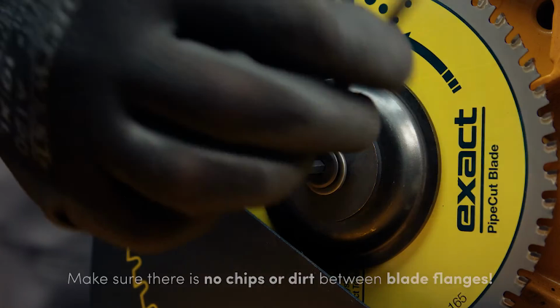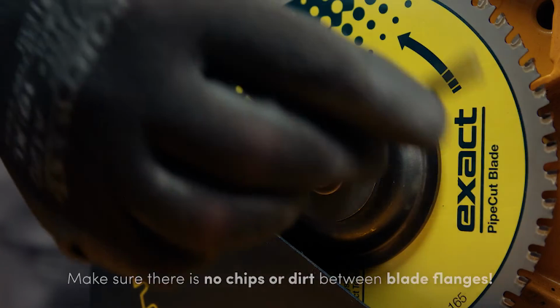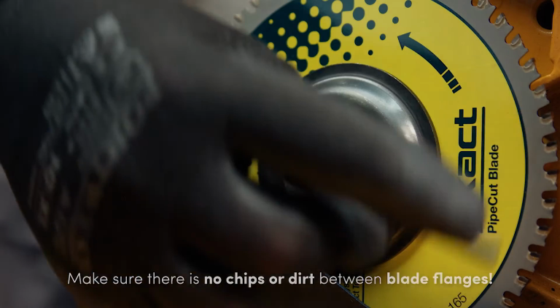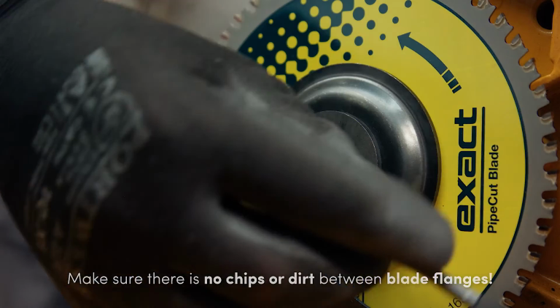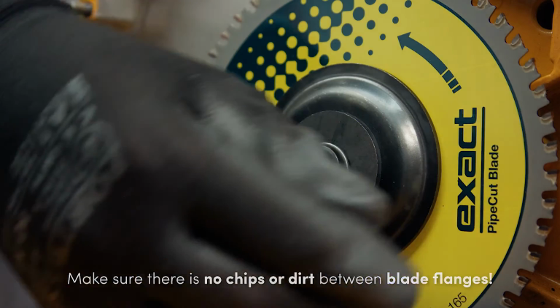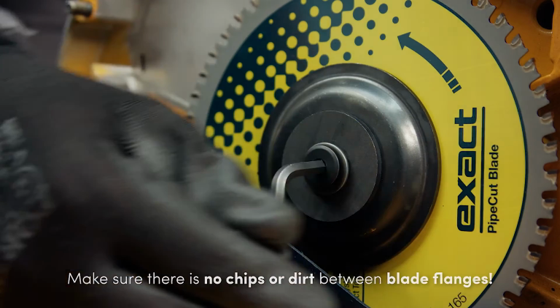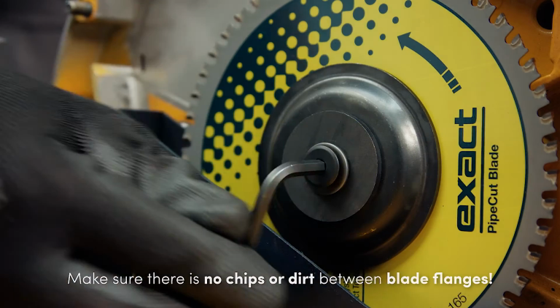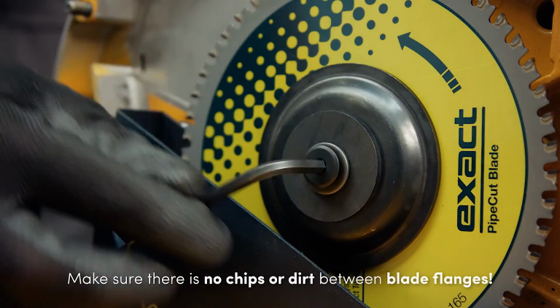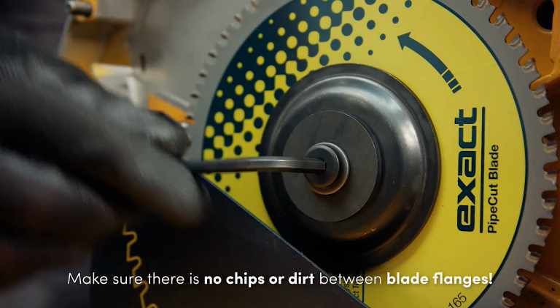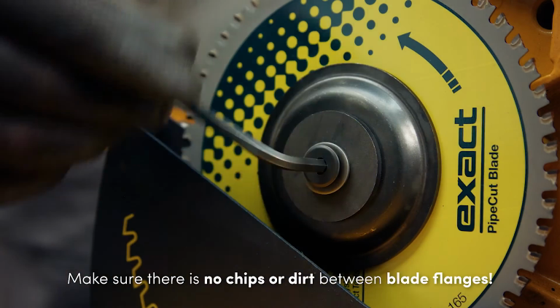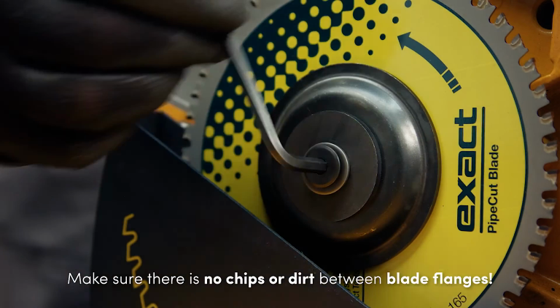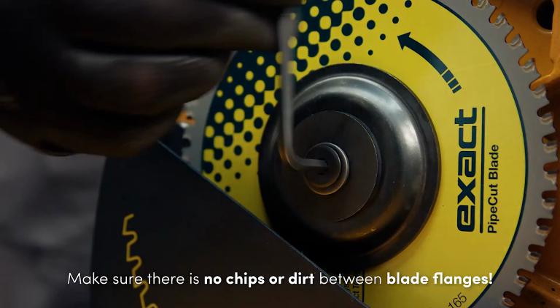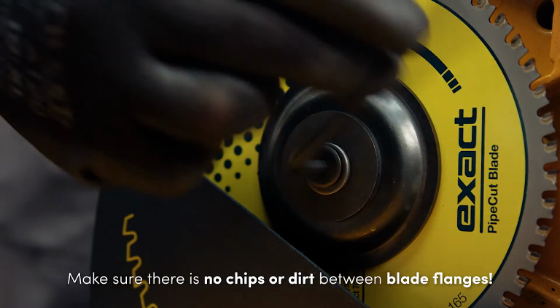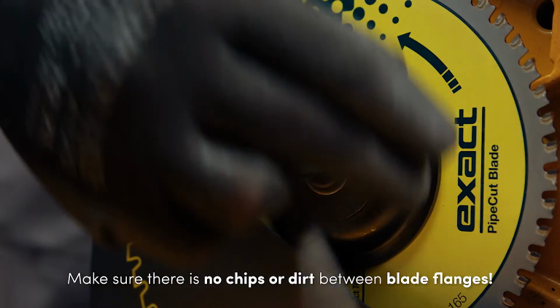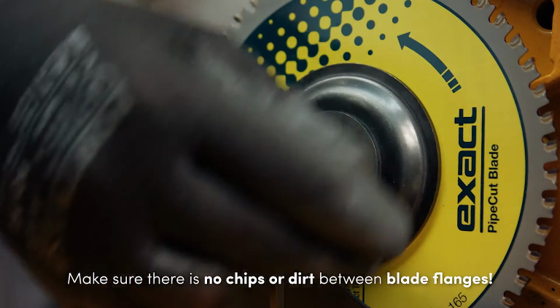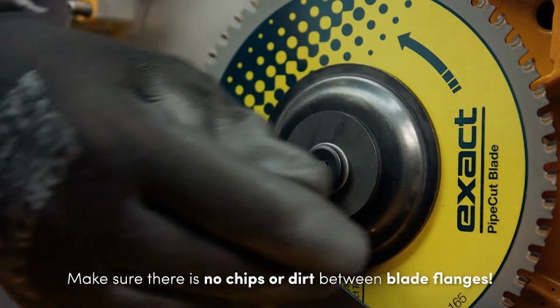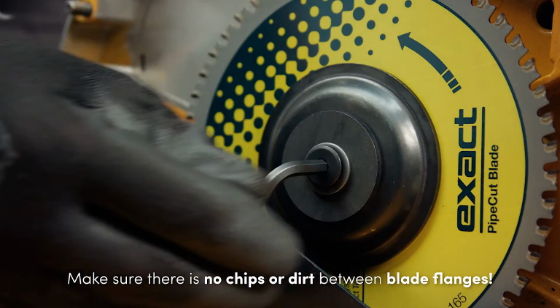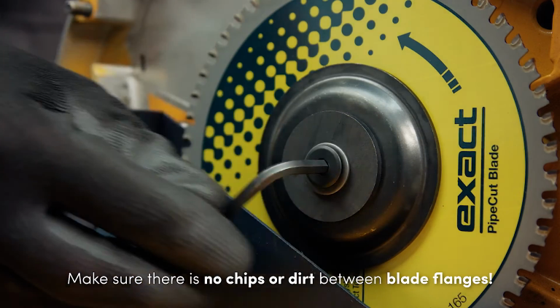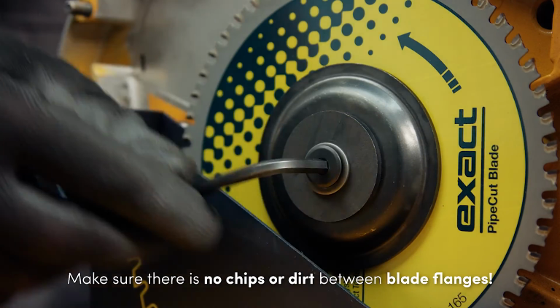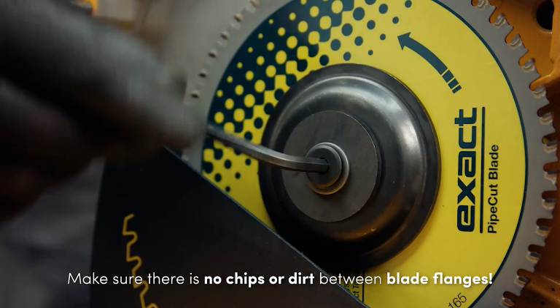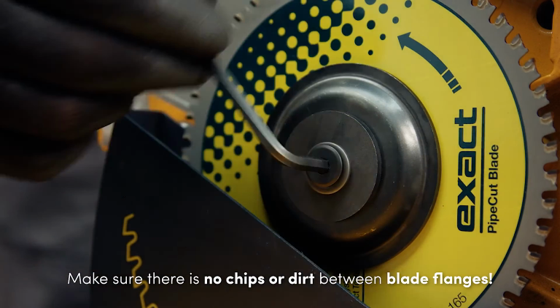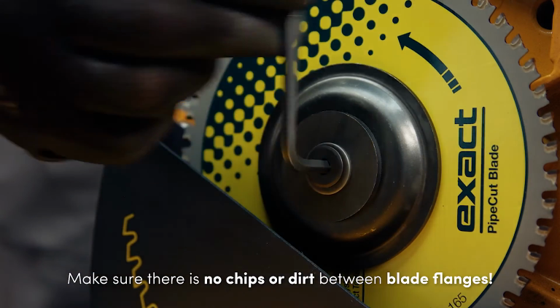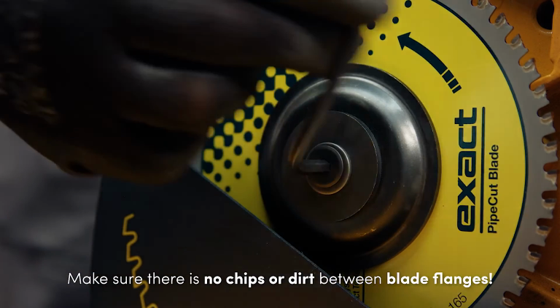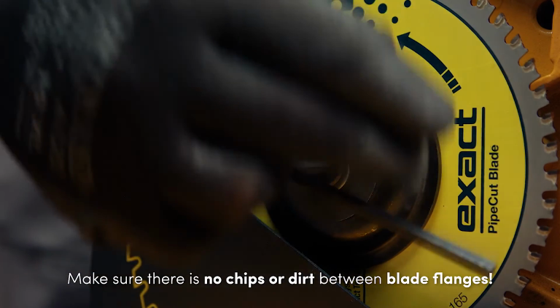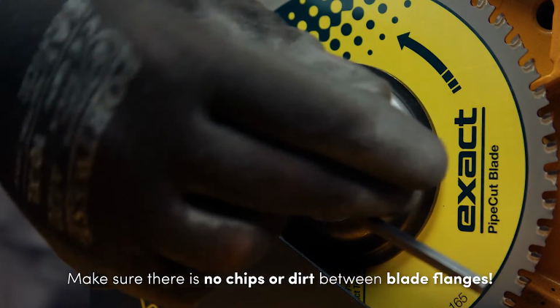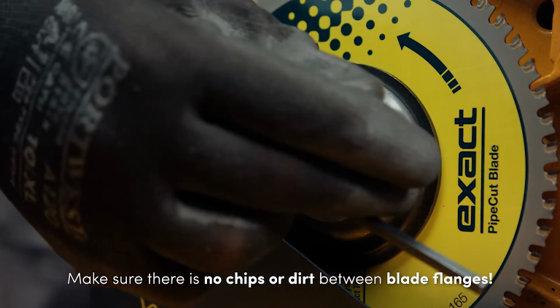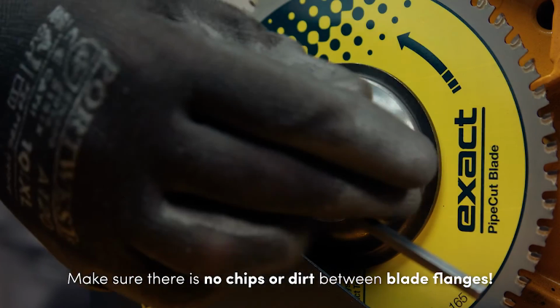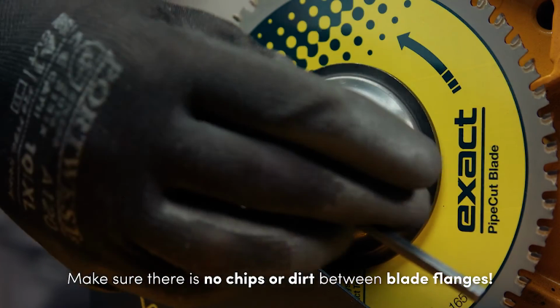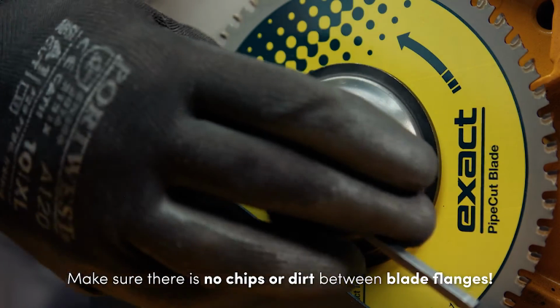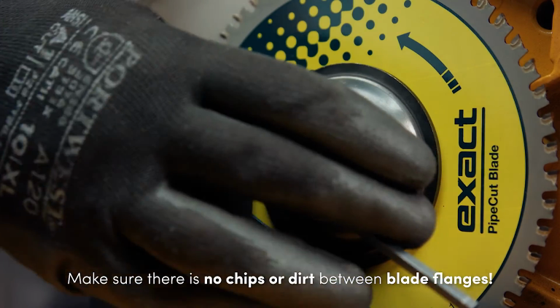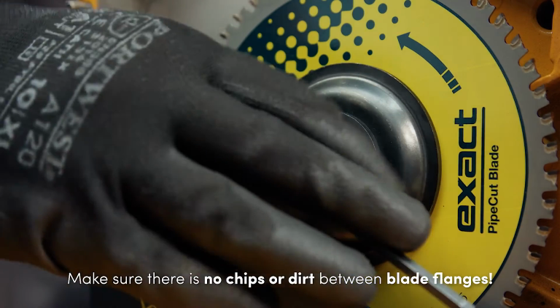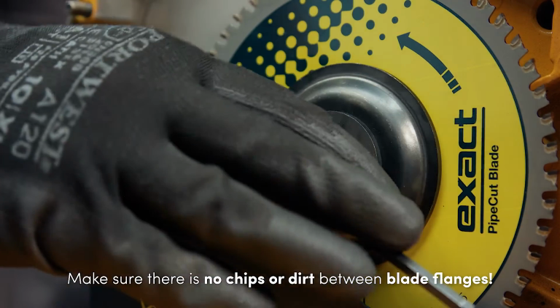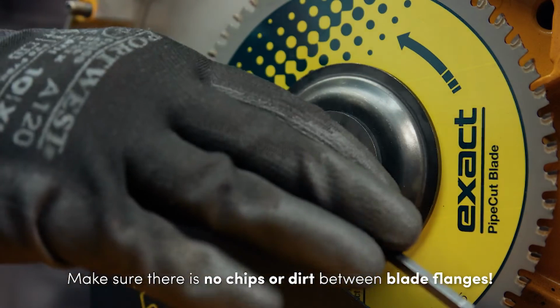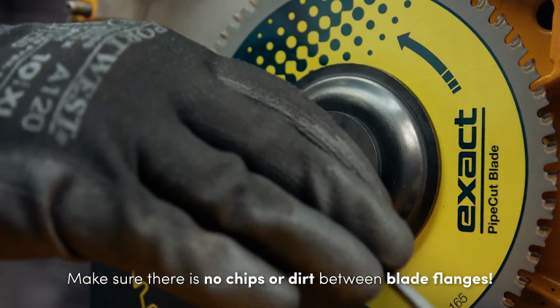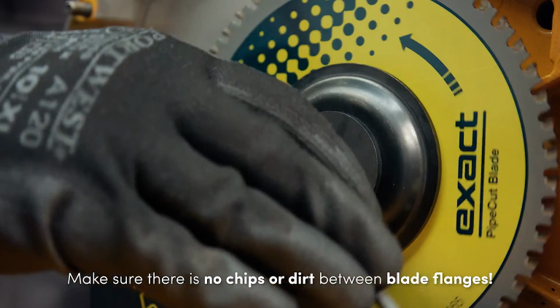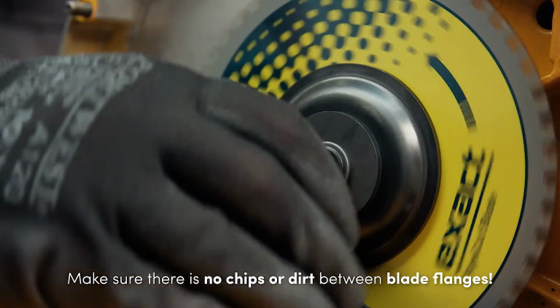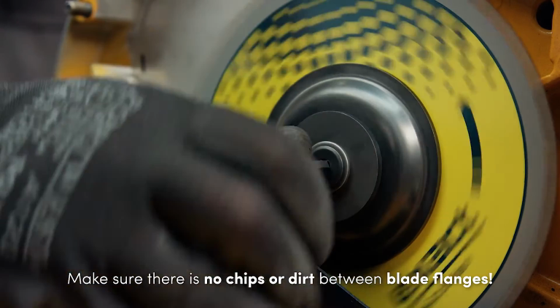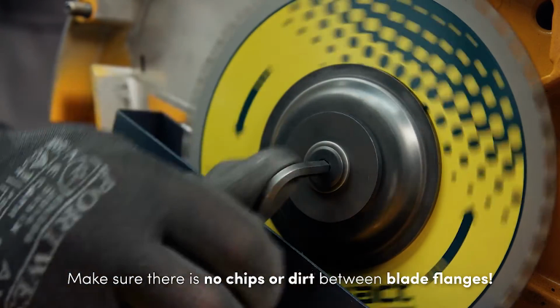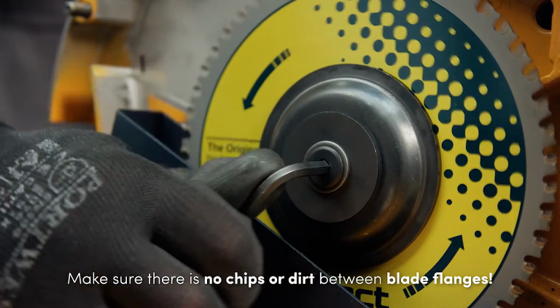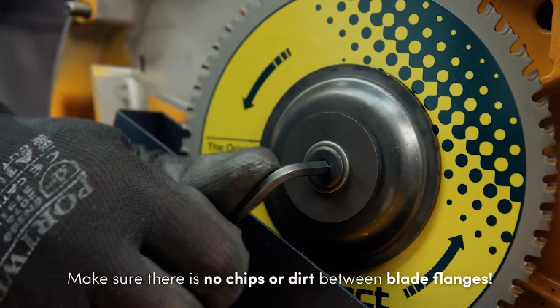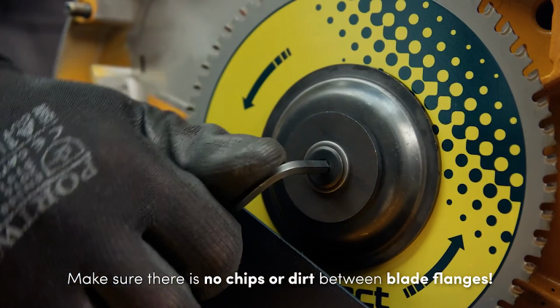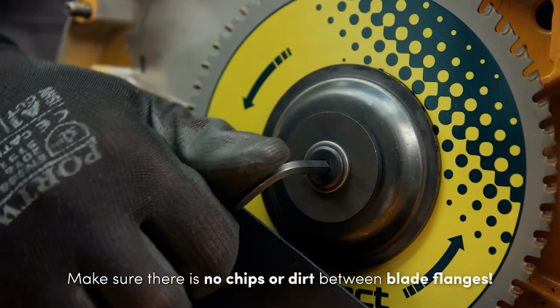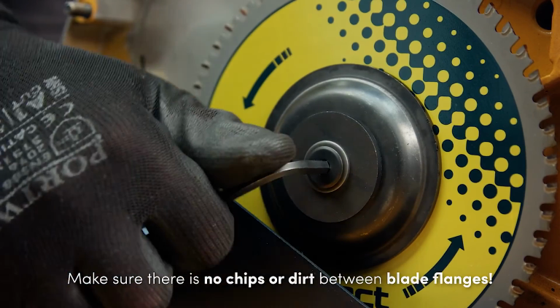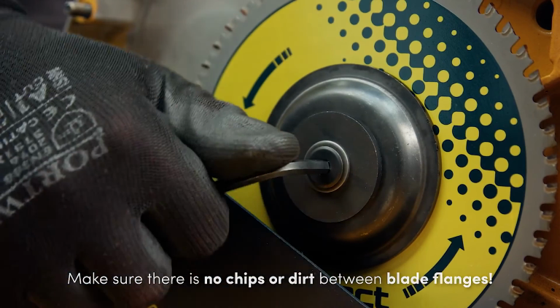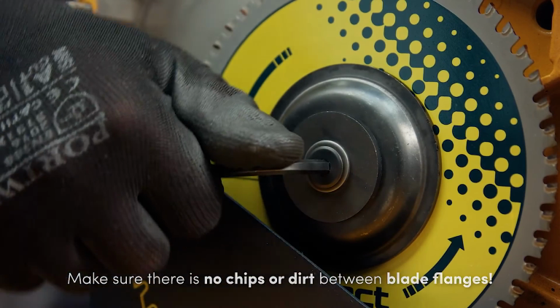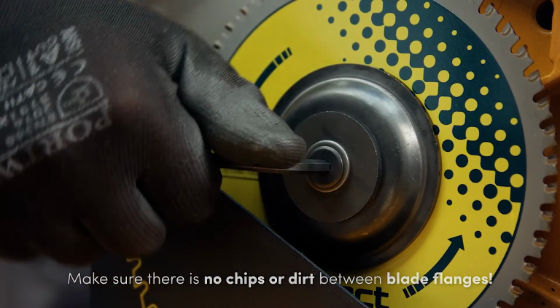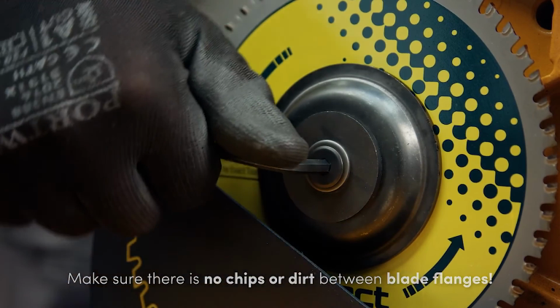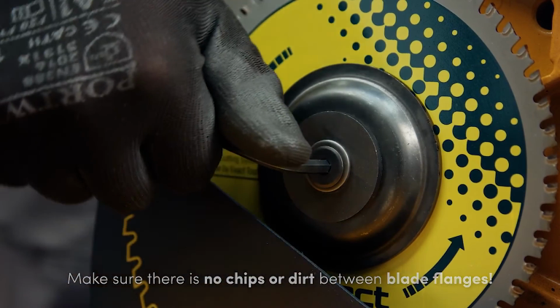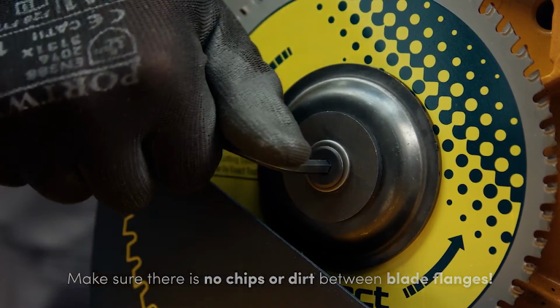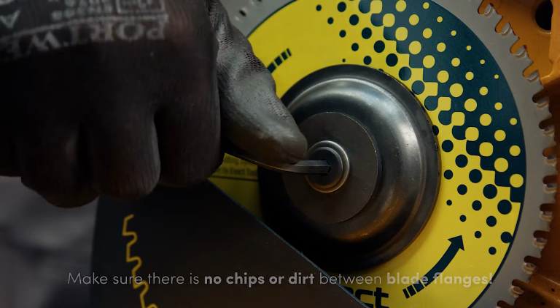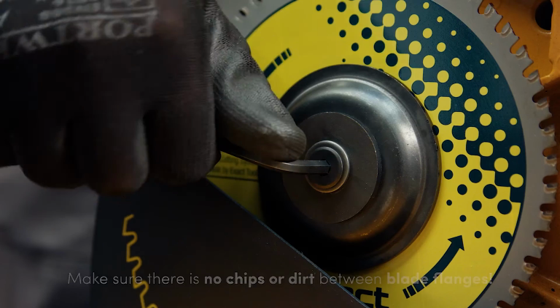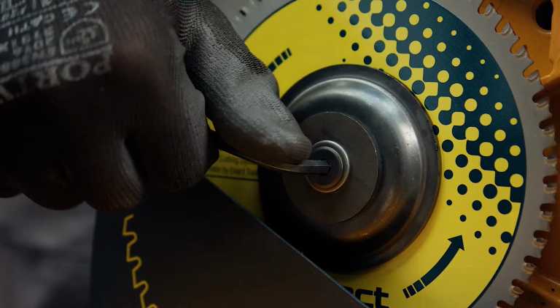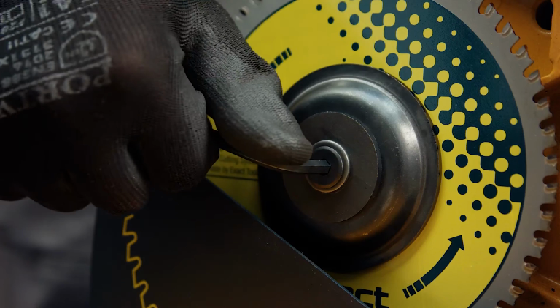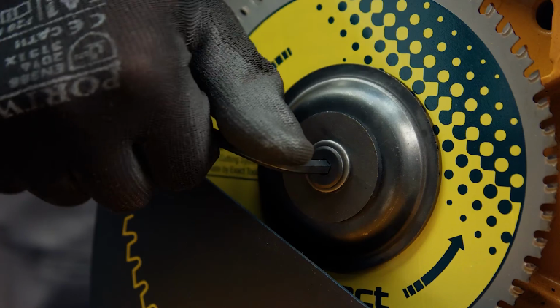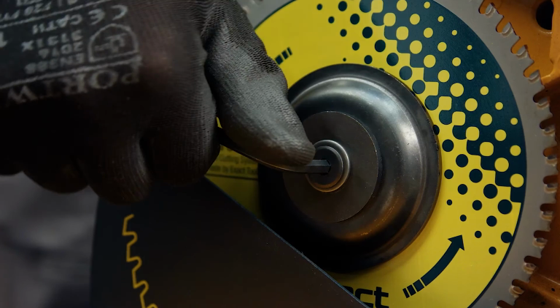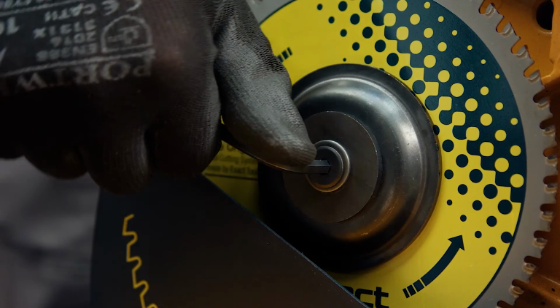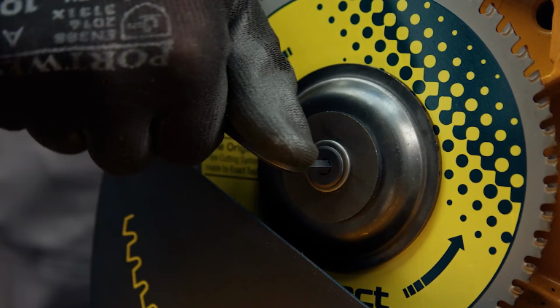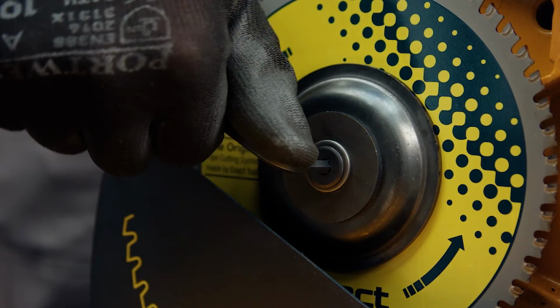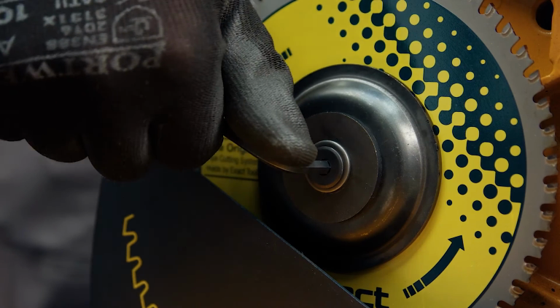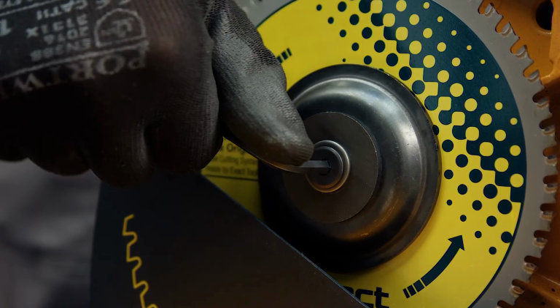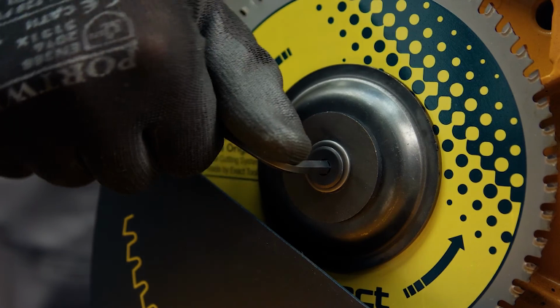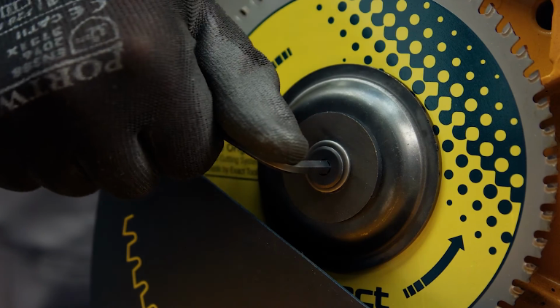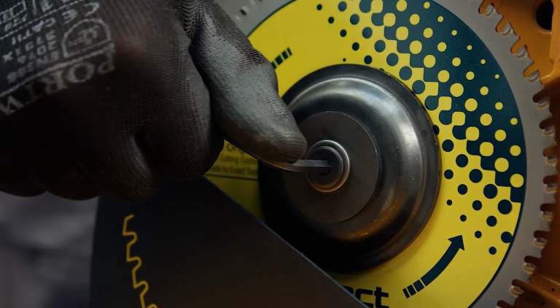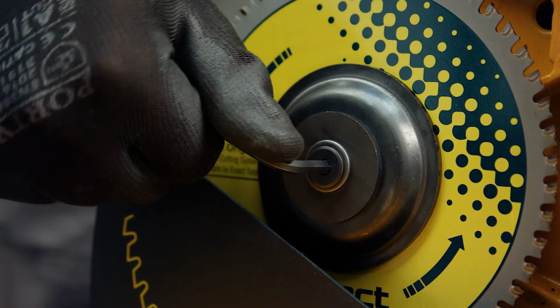Make sure there is no dirt or chips between the blade flanges. Place the blade flanges back and tighten the screw firmly.